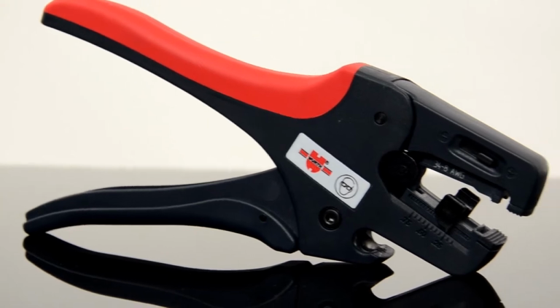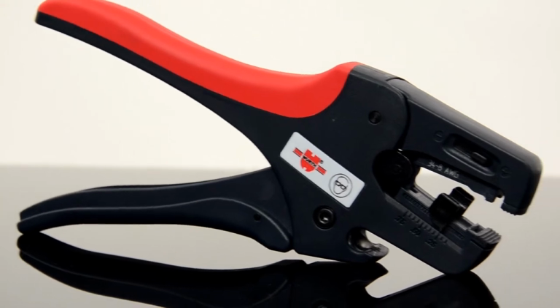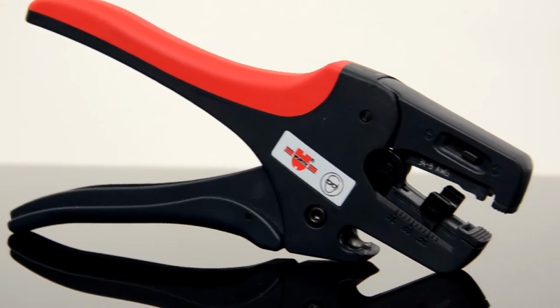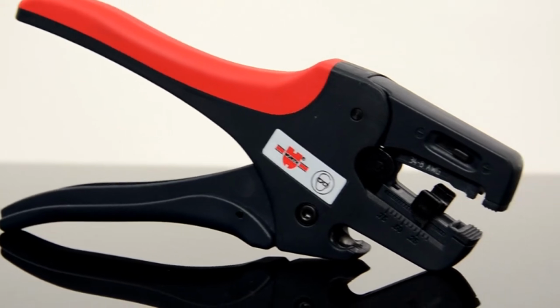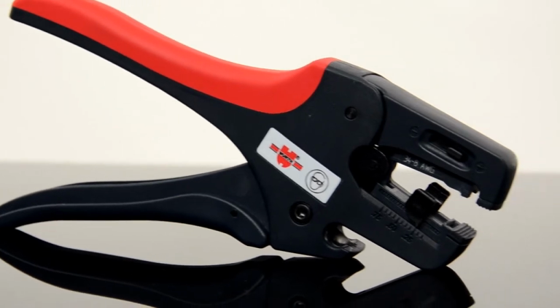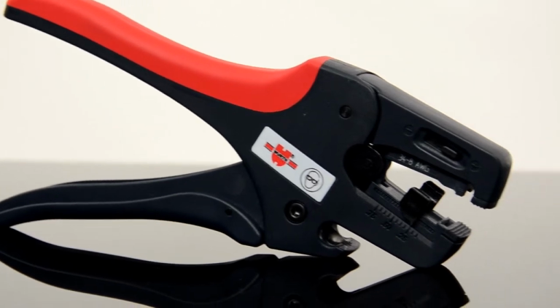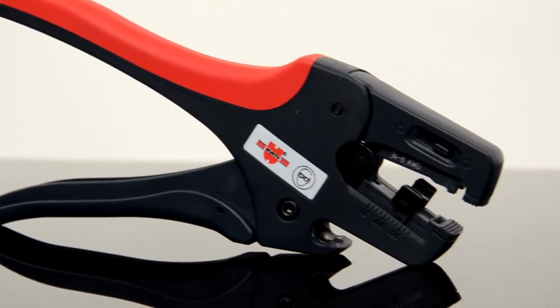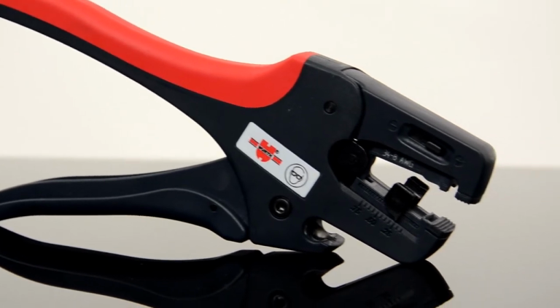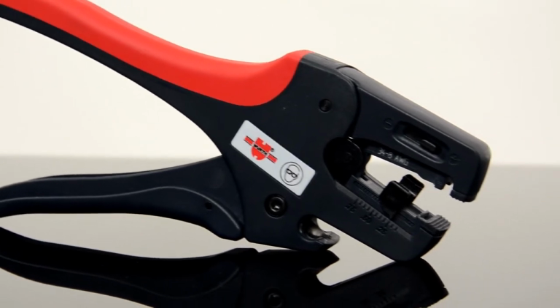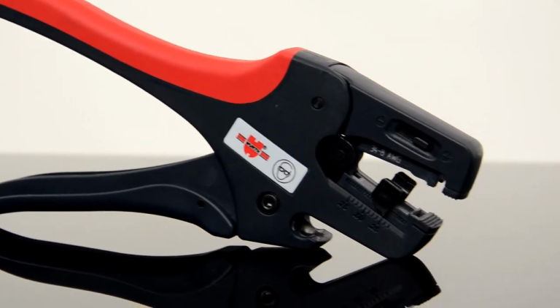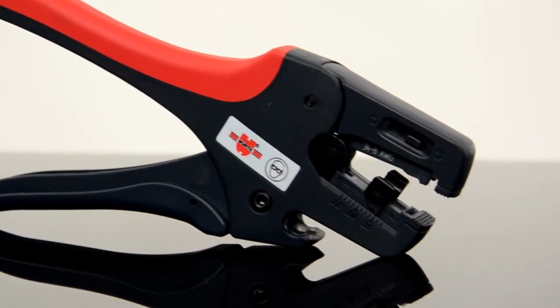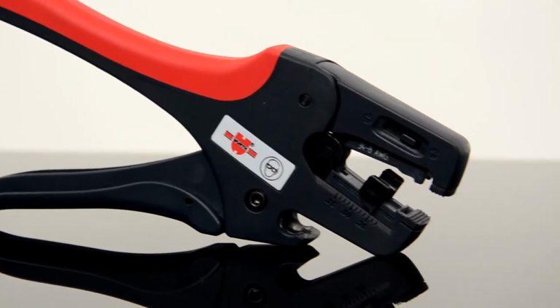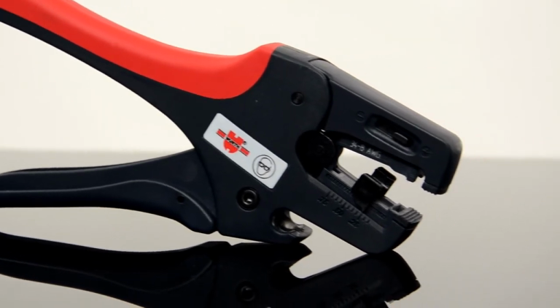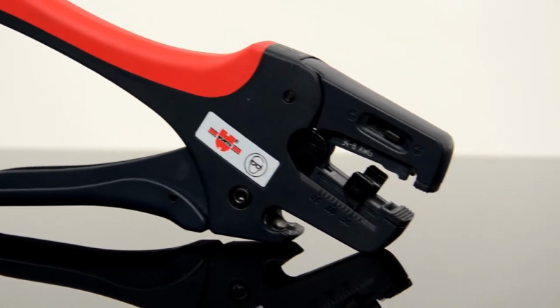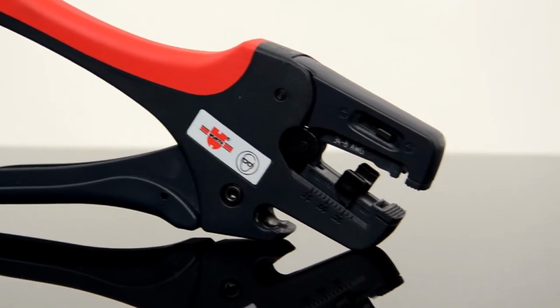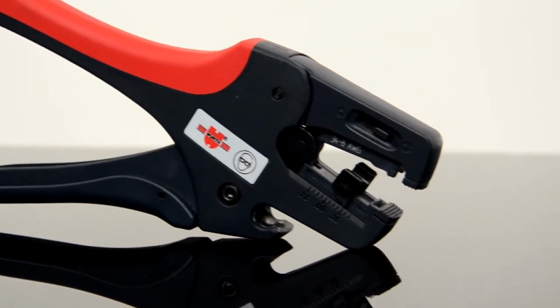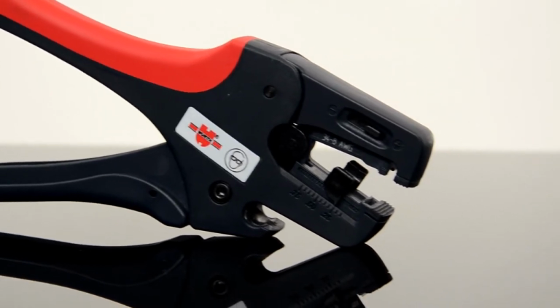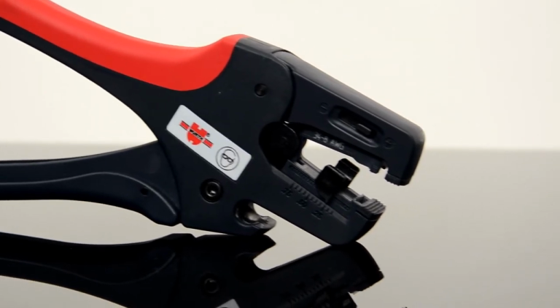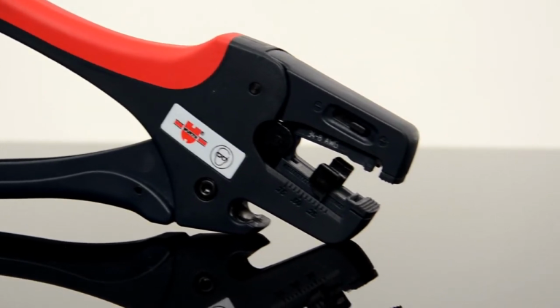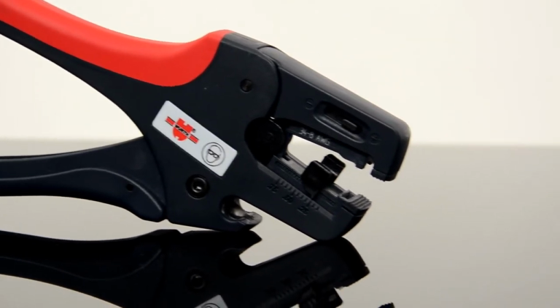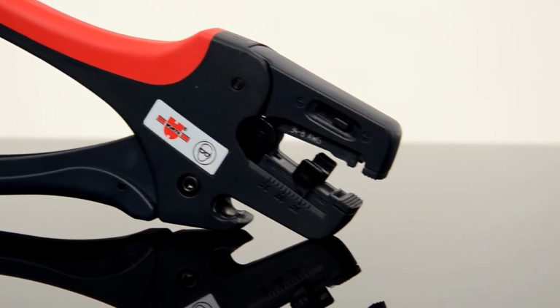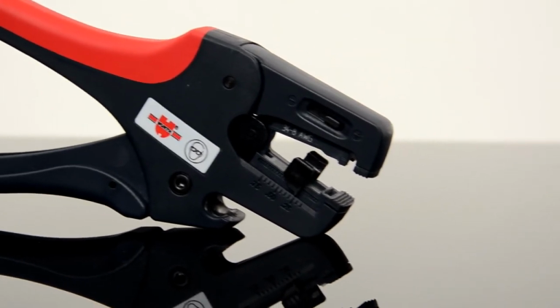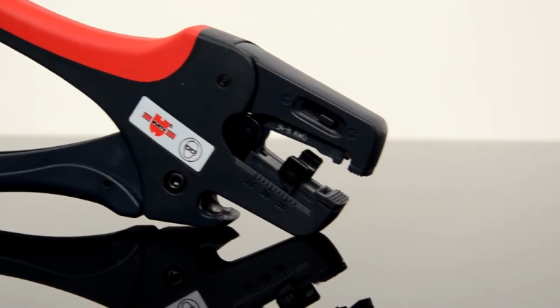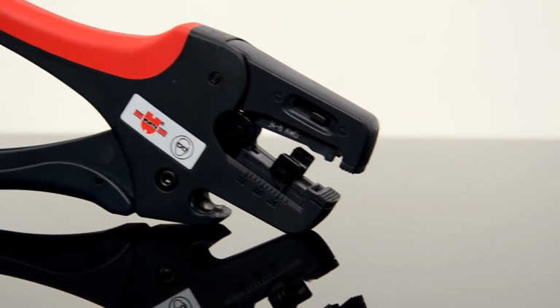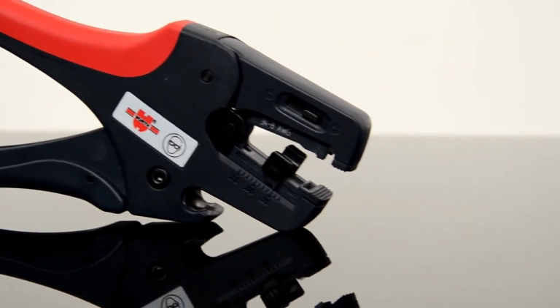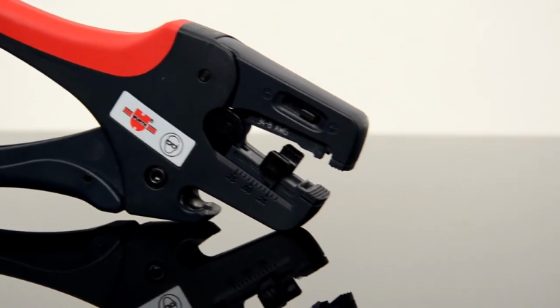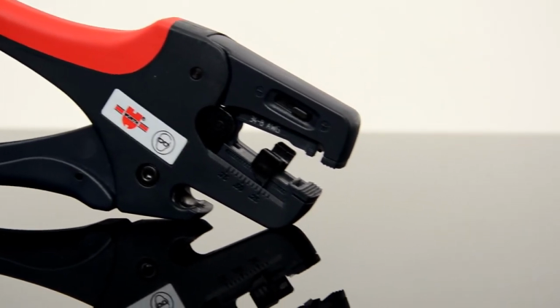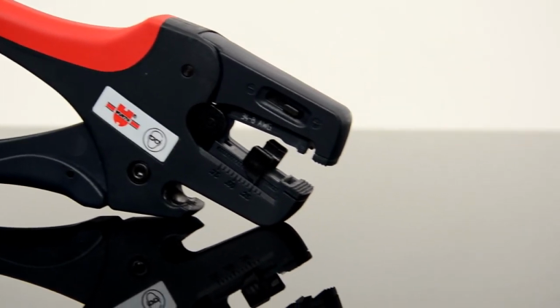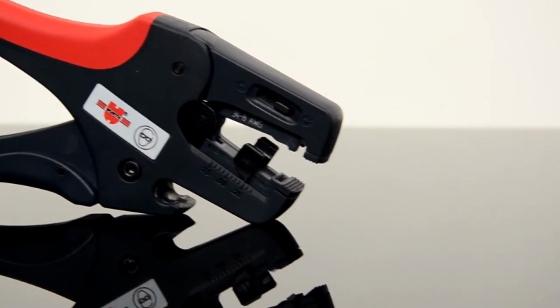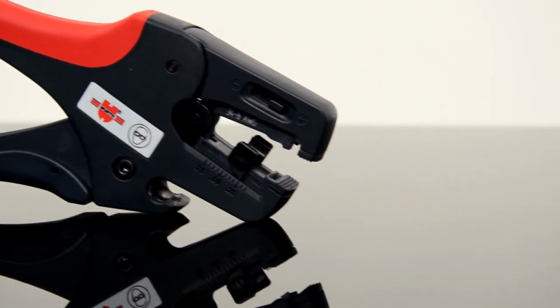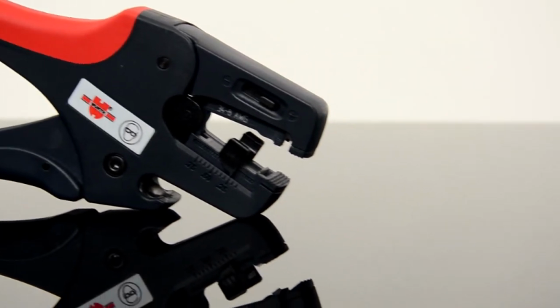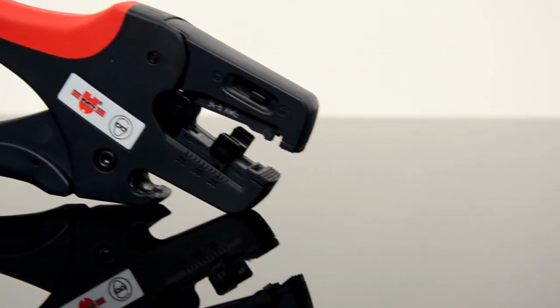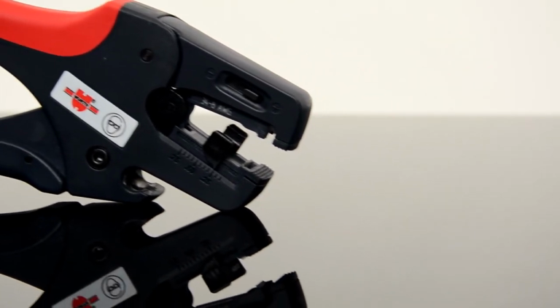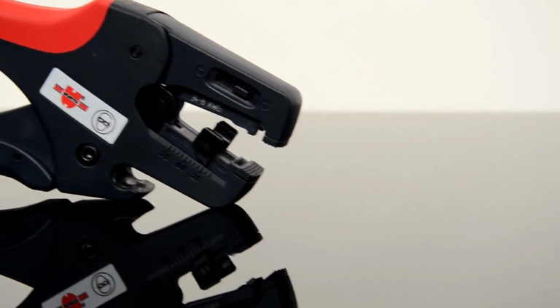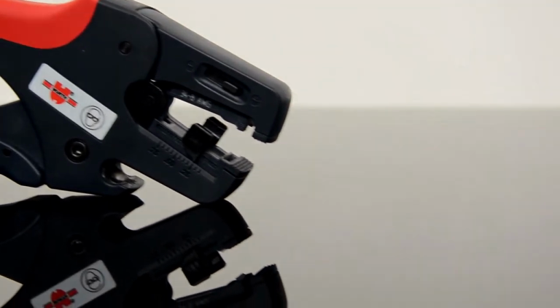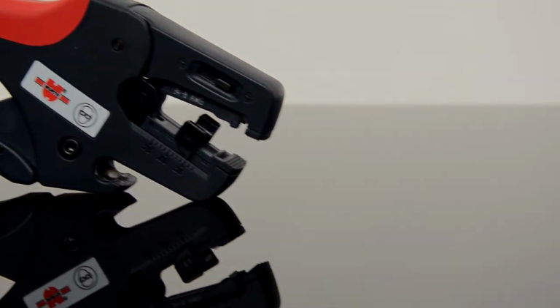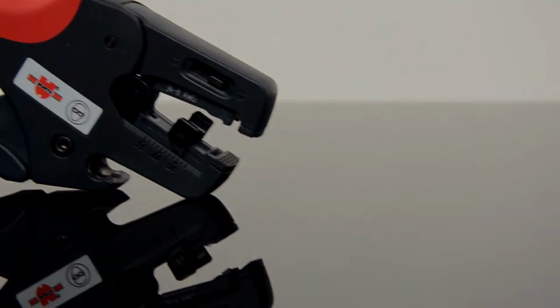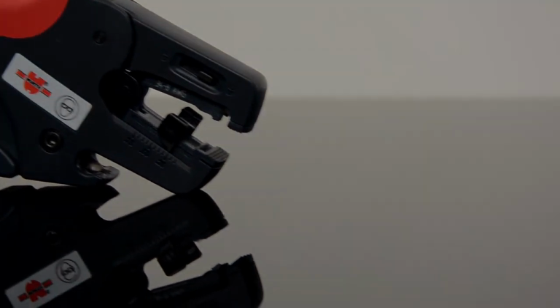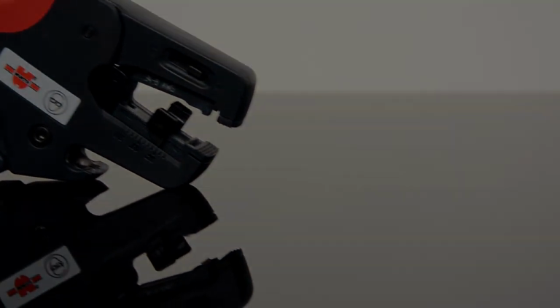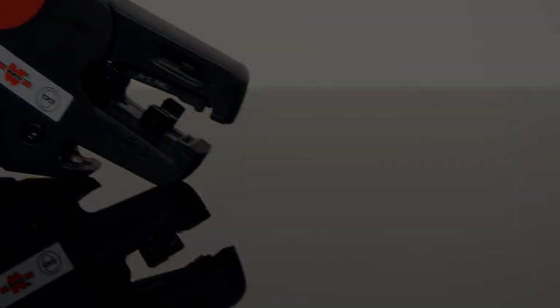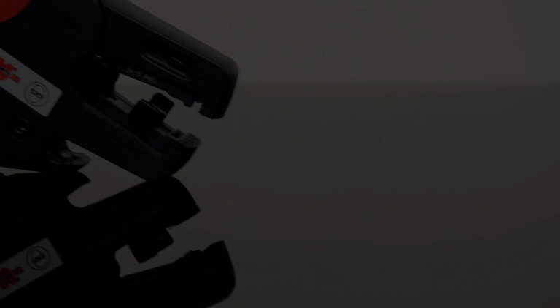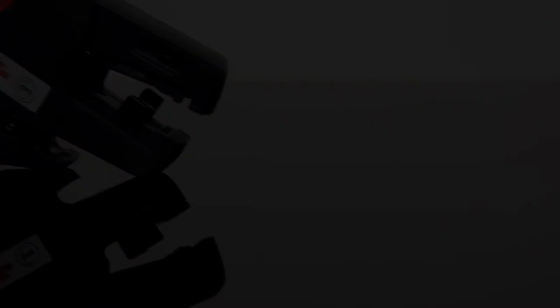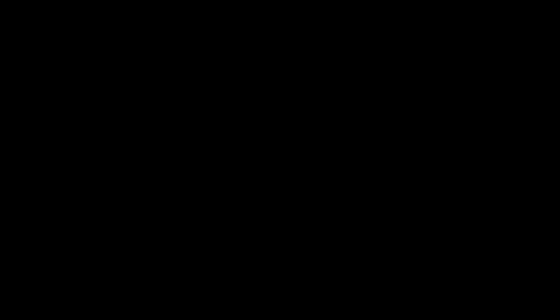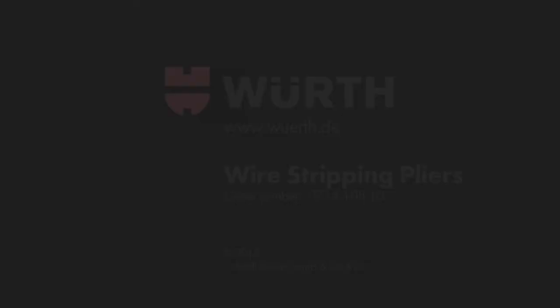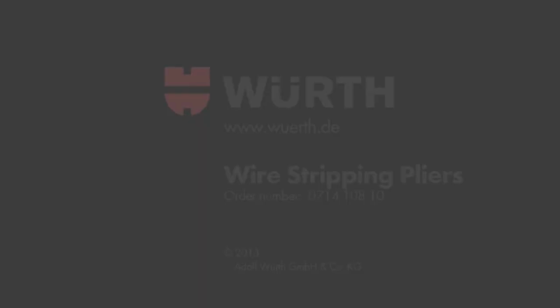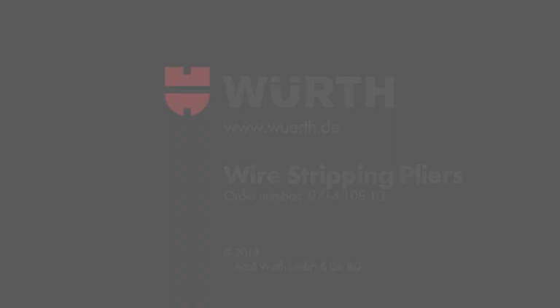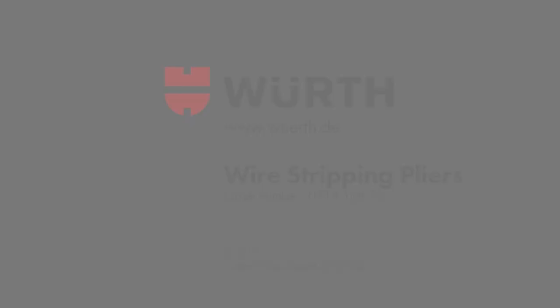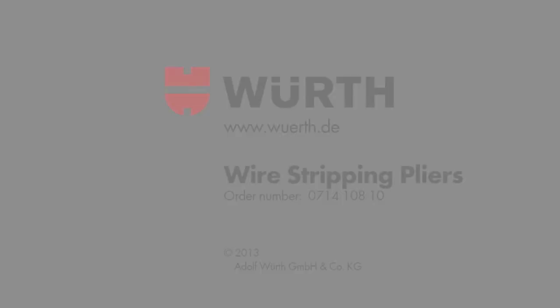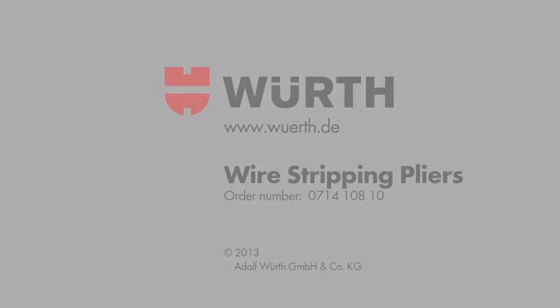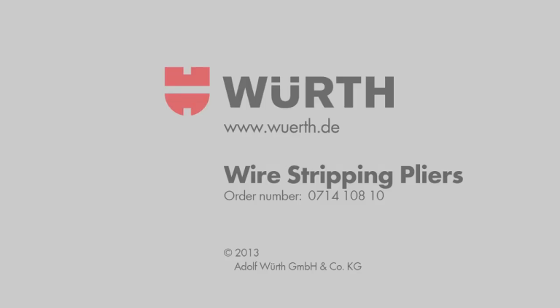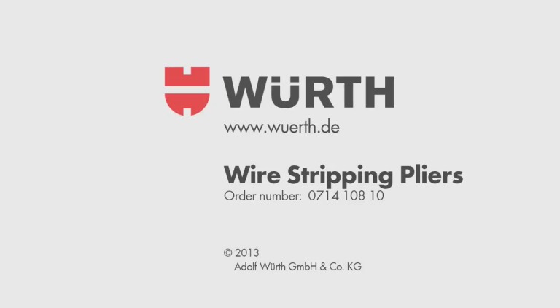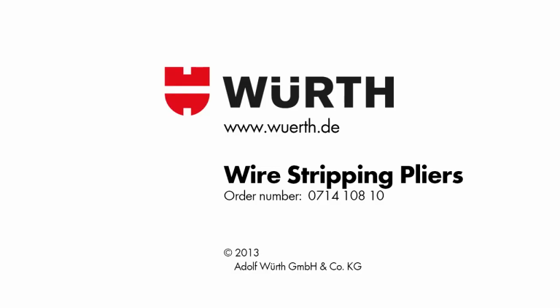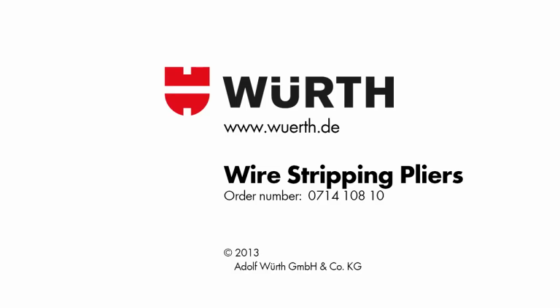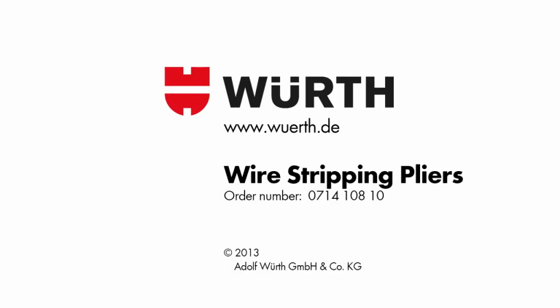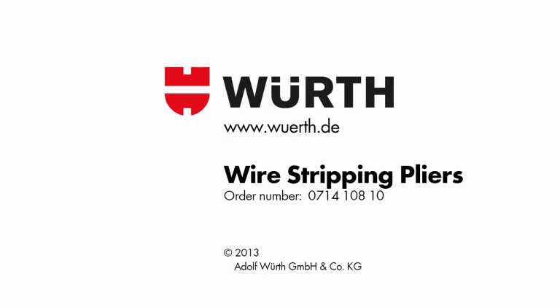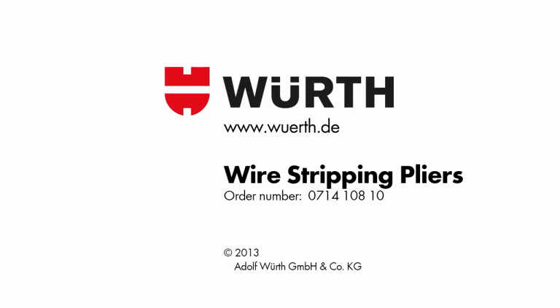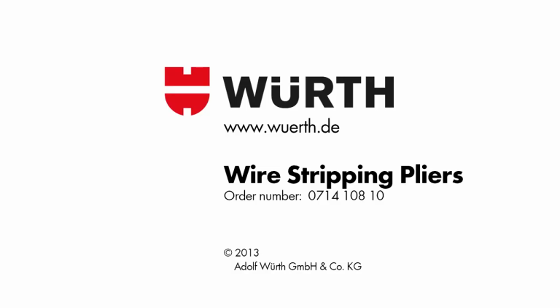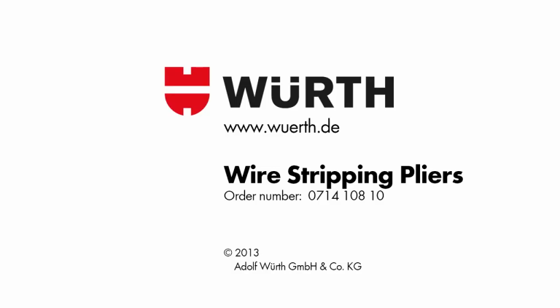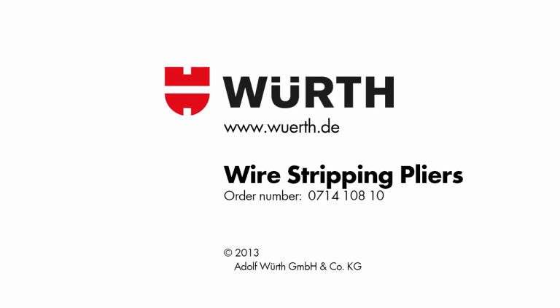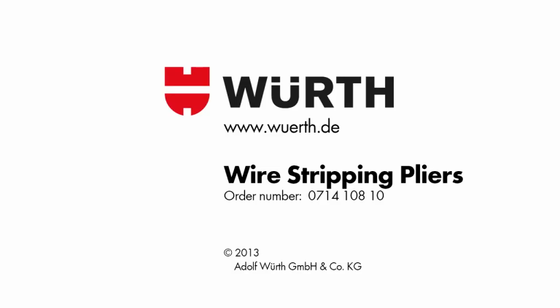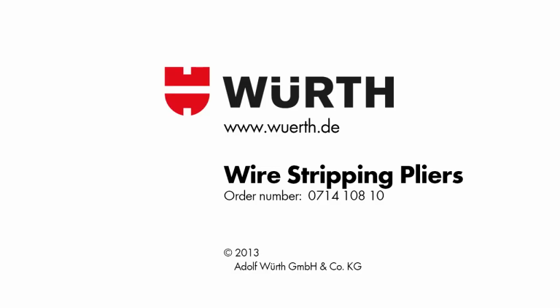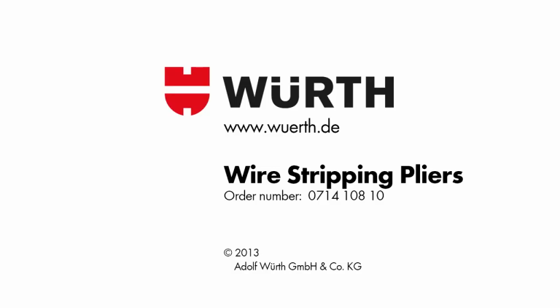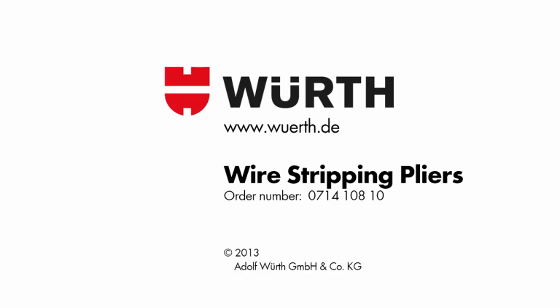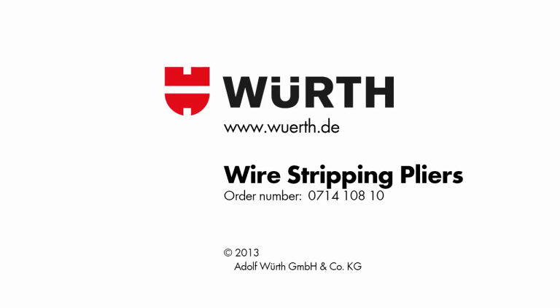You can set a brisk pace with the multi-wire stripping pliers. Let's go!